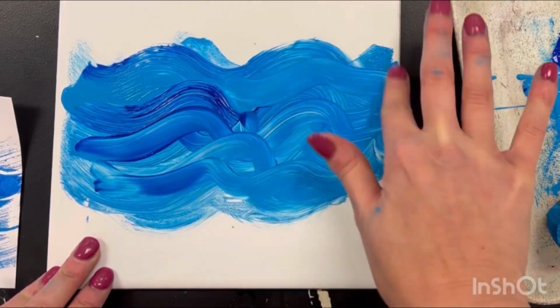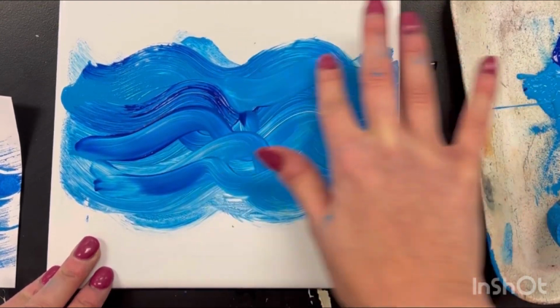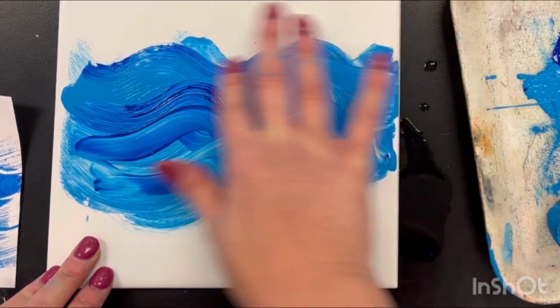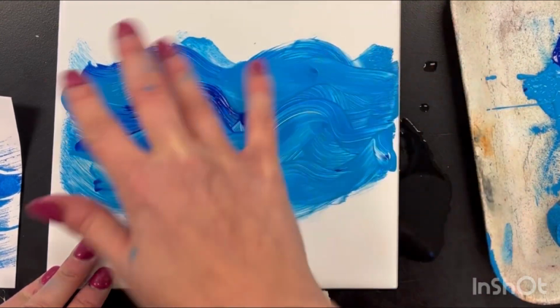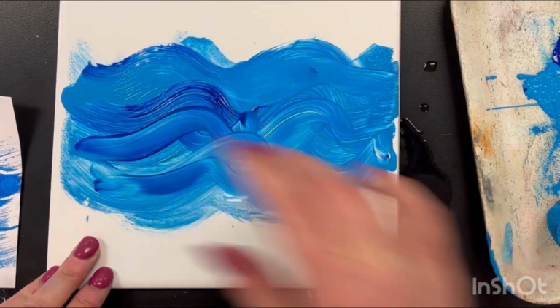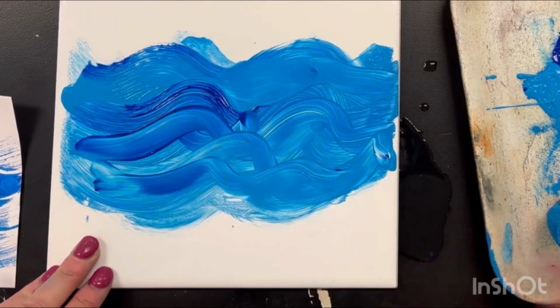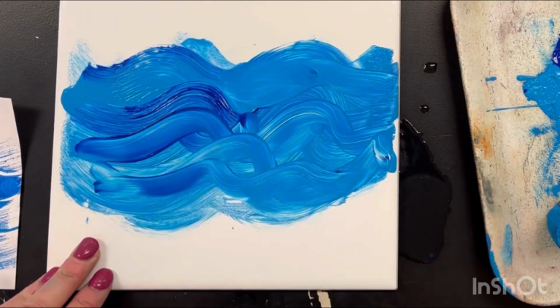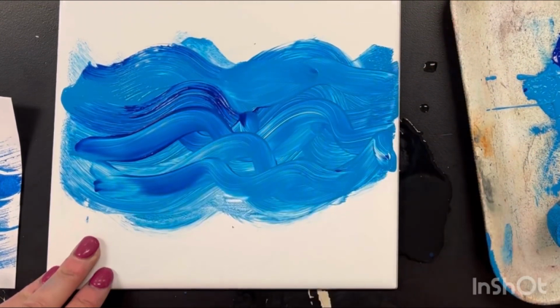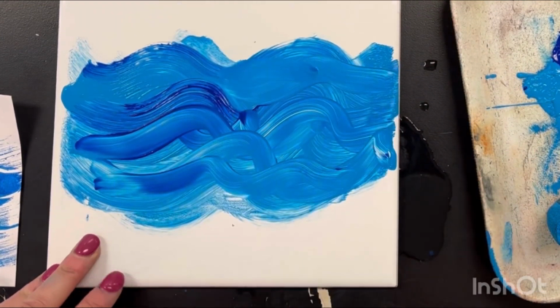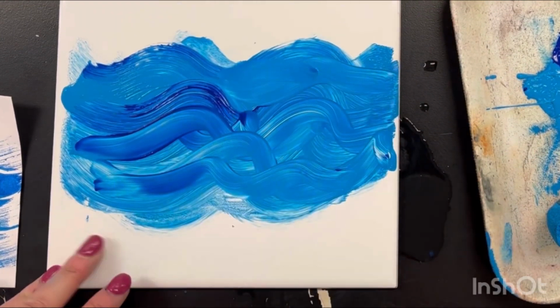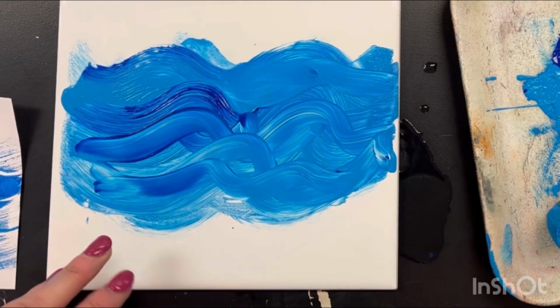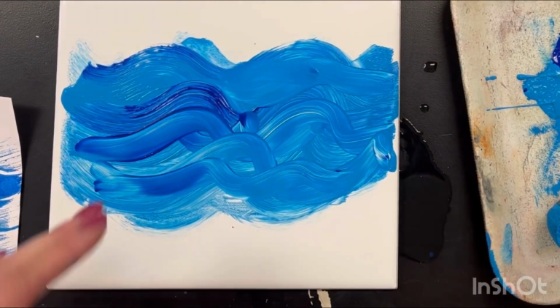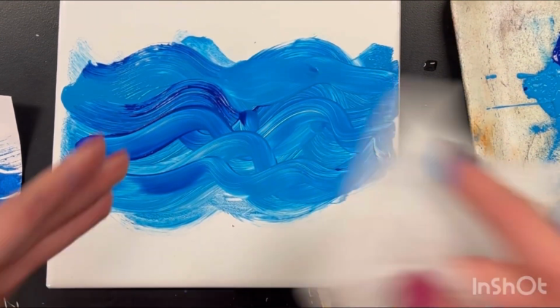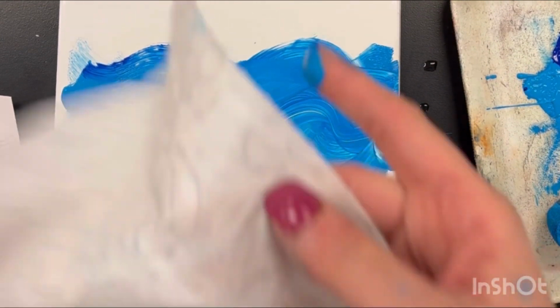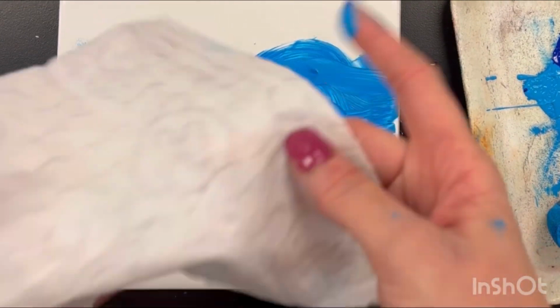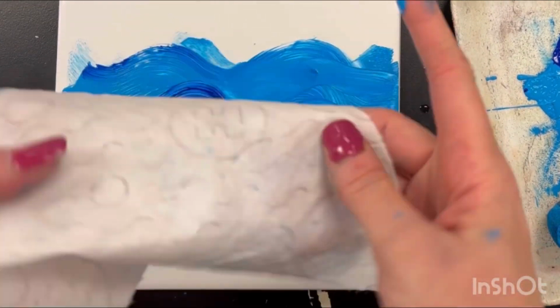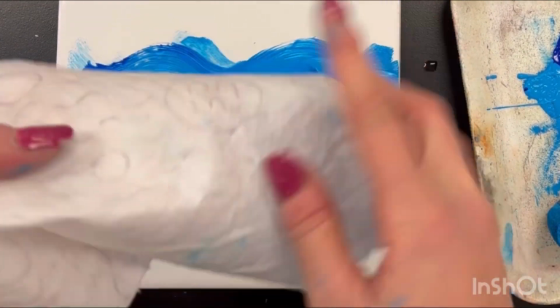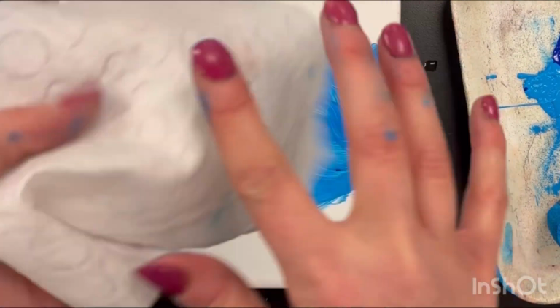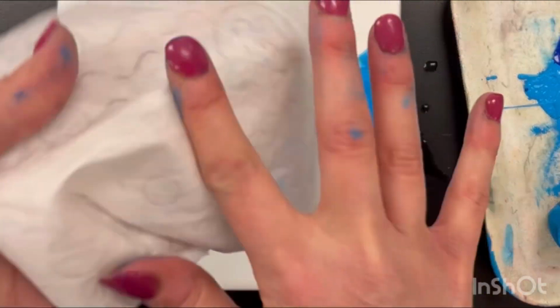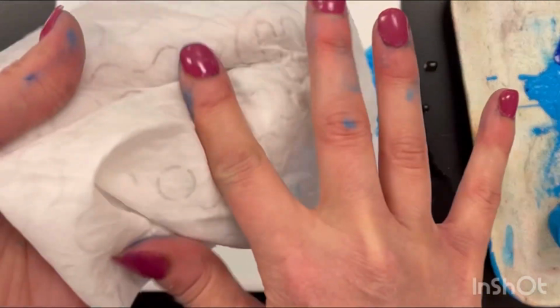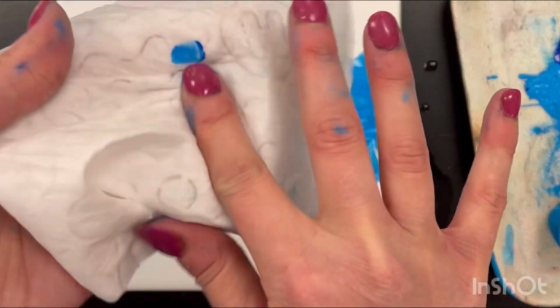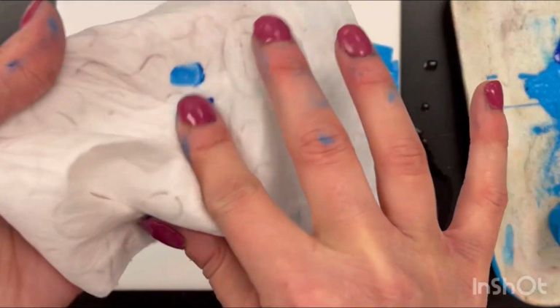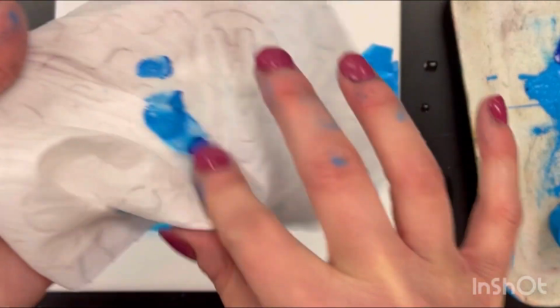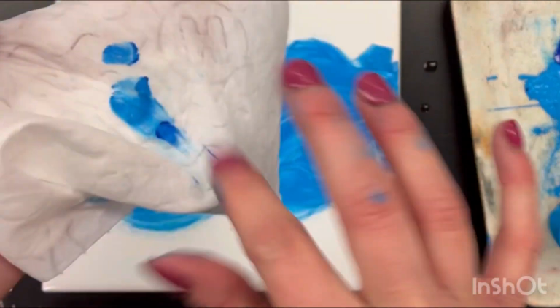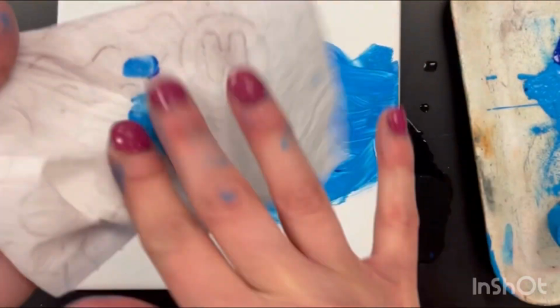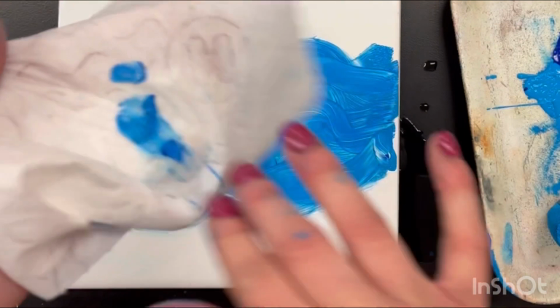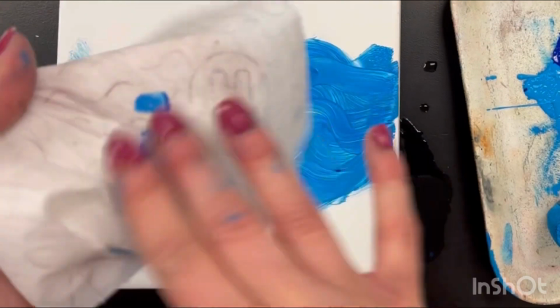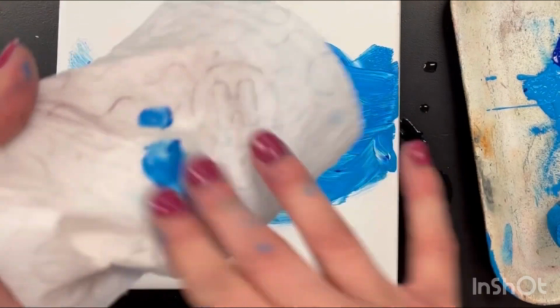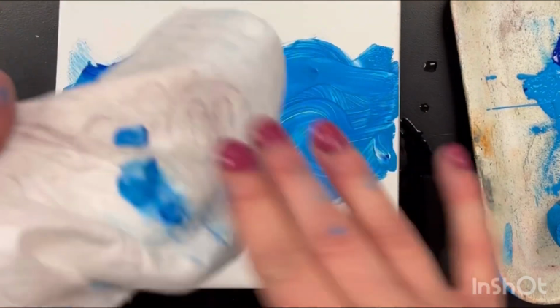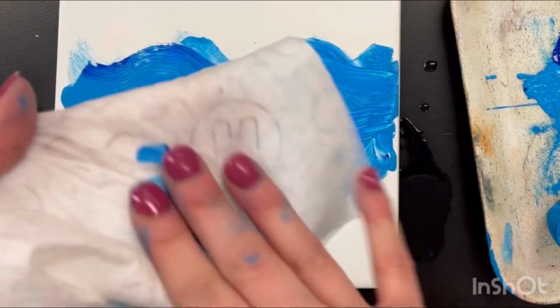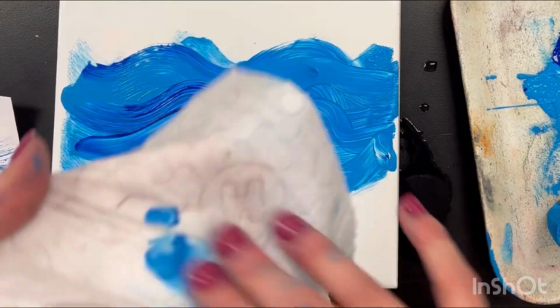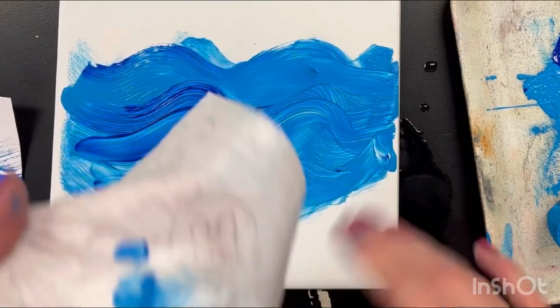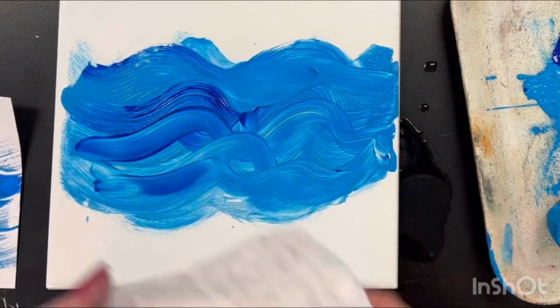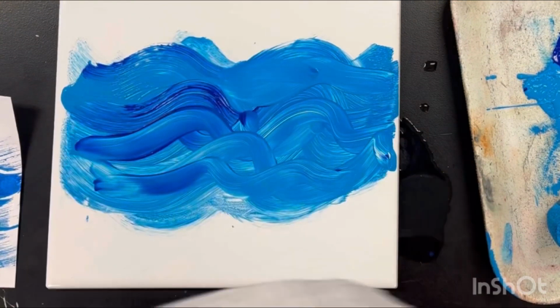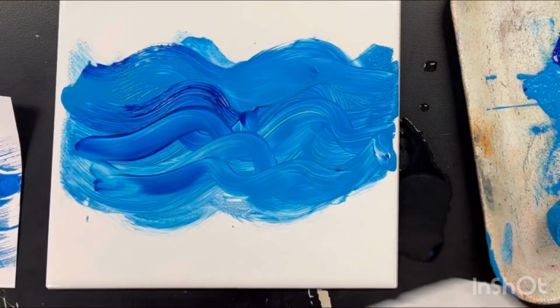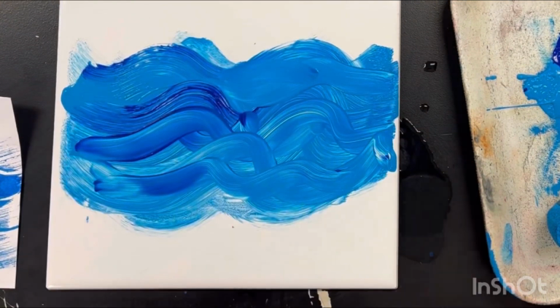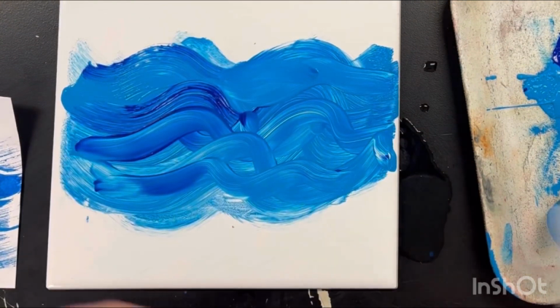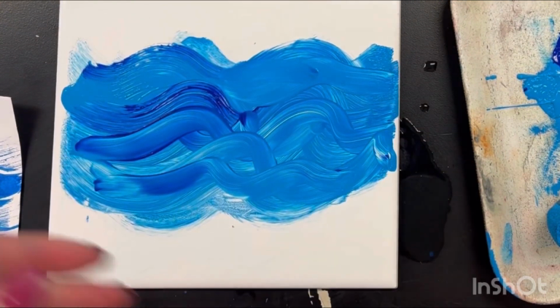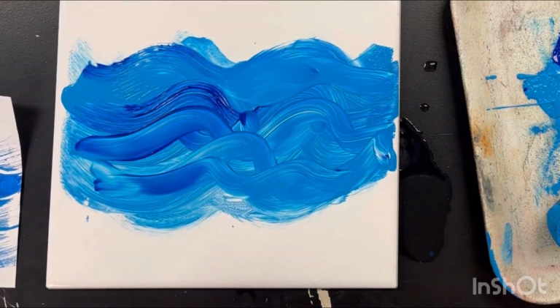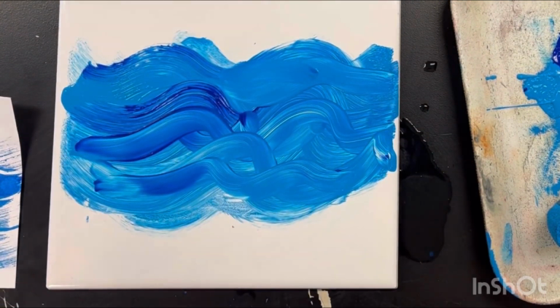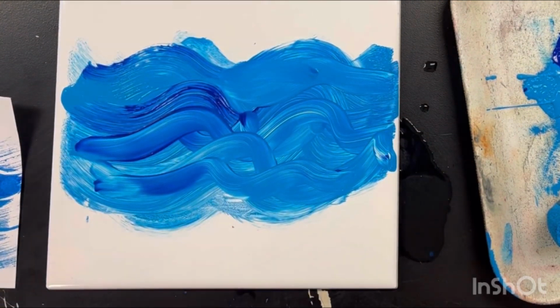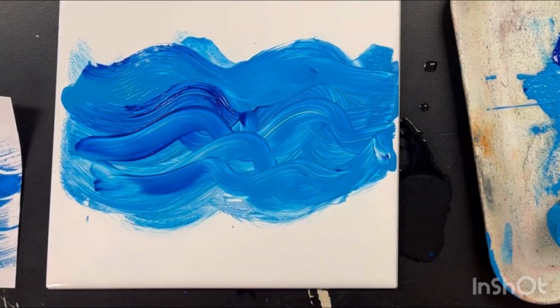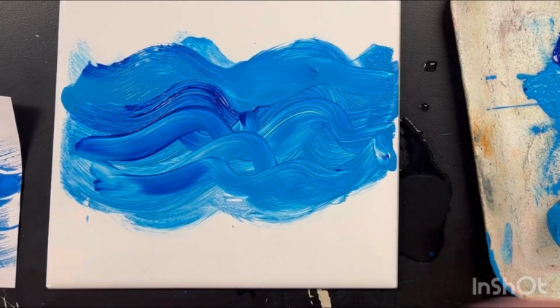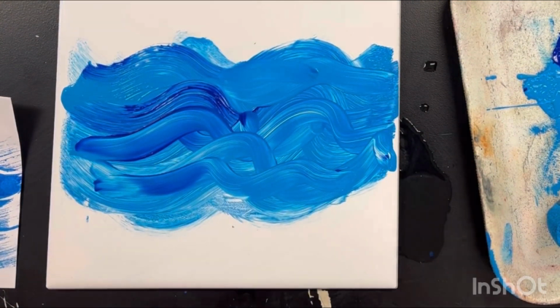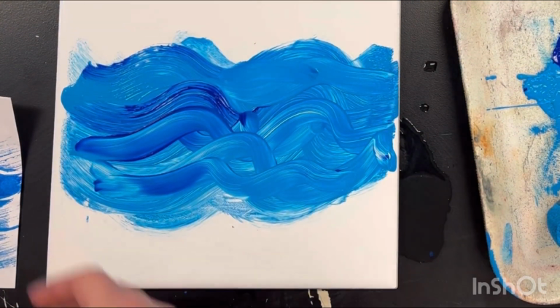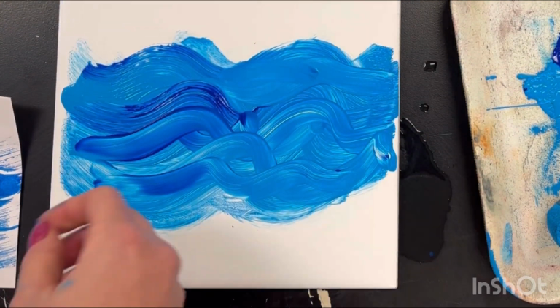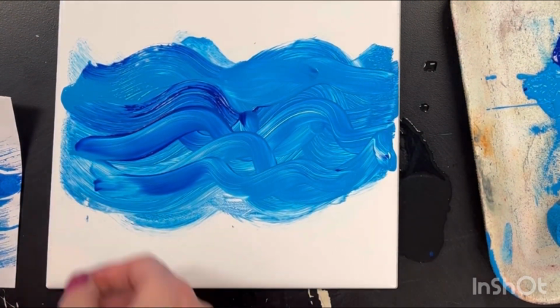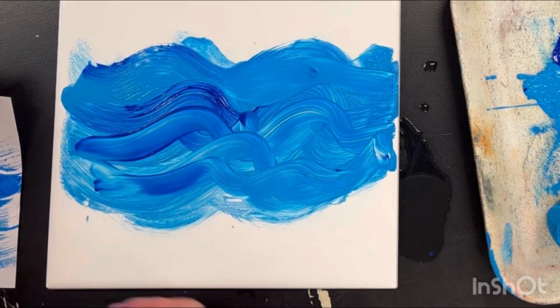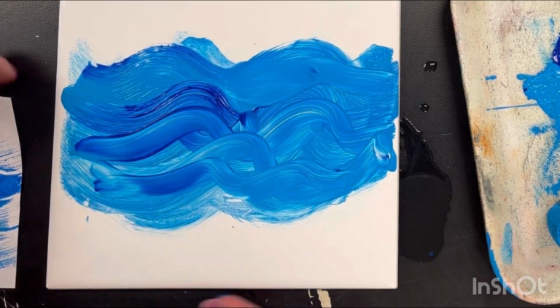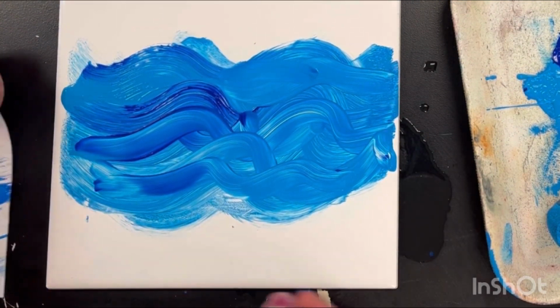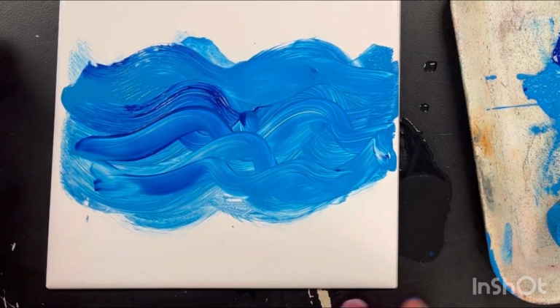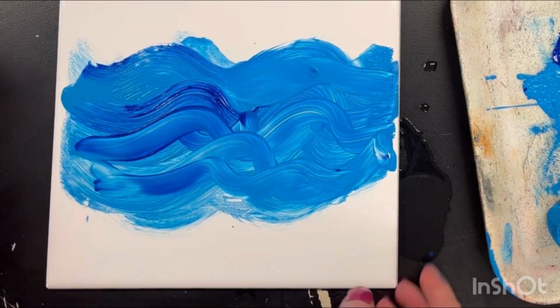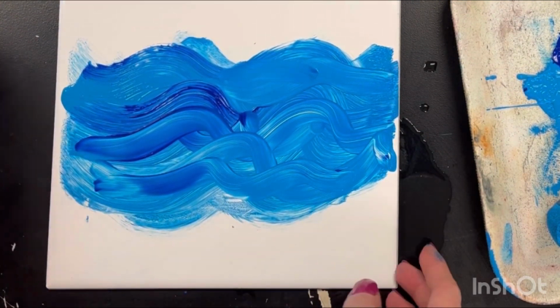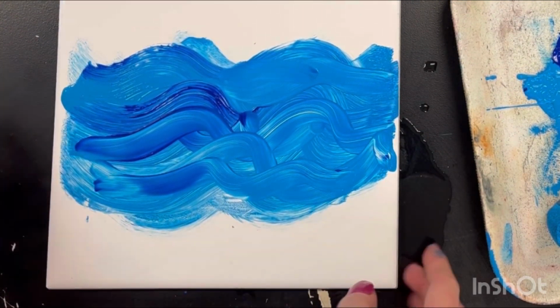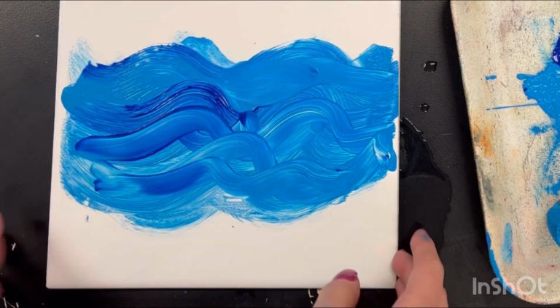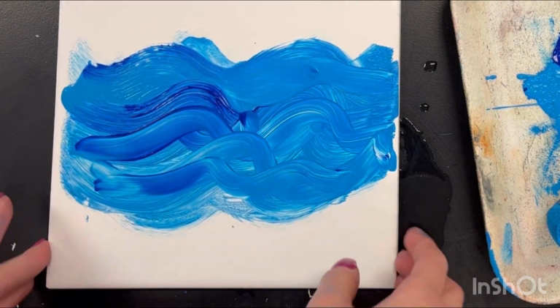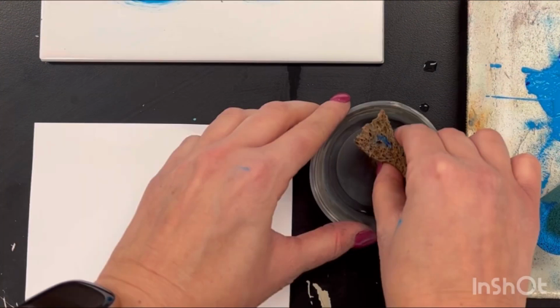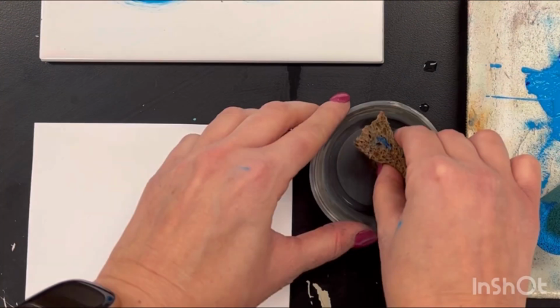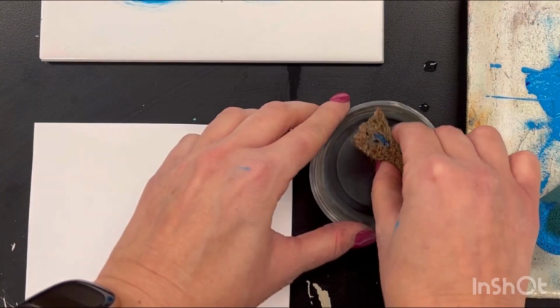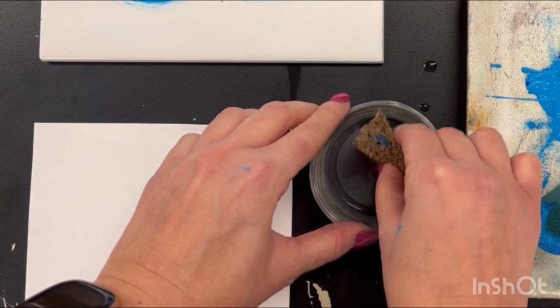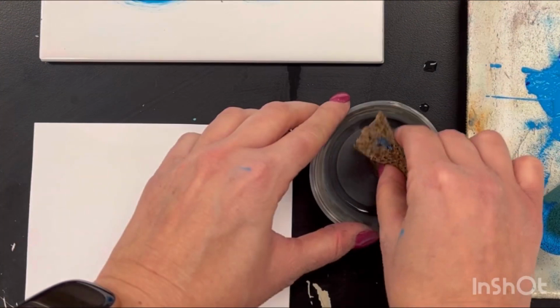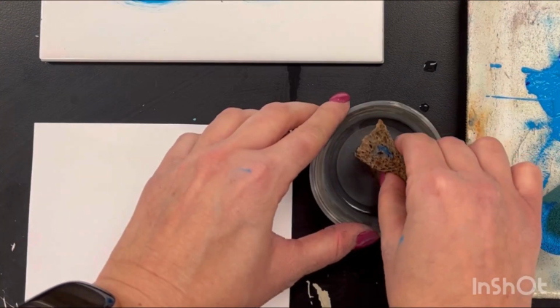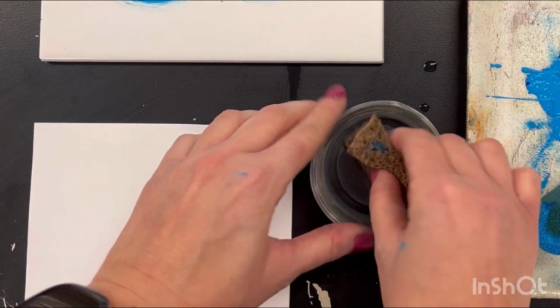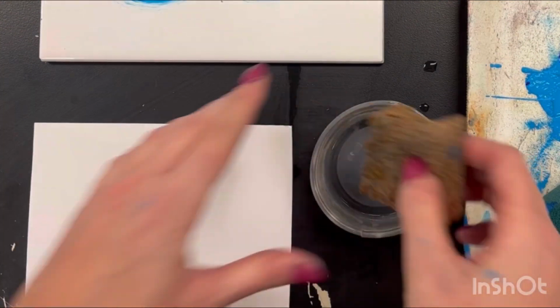Depending on the type of wave, it could be choppy. It could be pointy and triangular. It could be smooth and wavy.